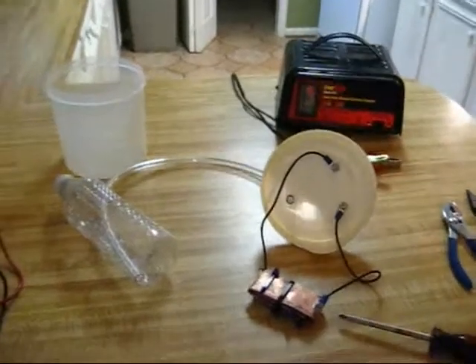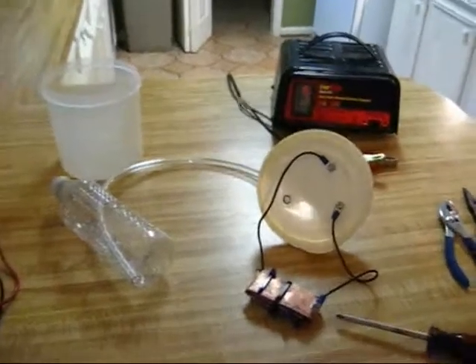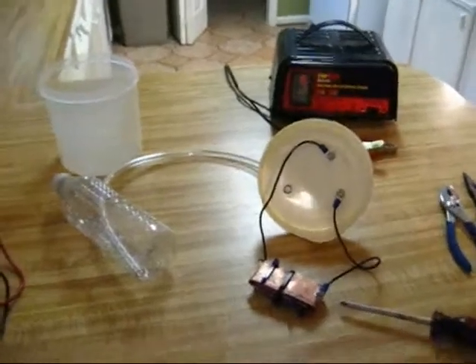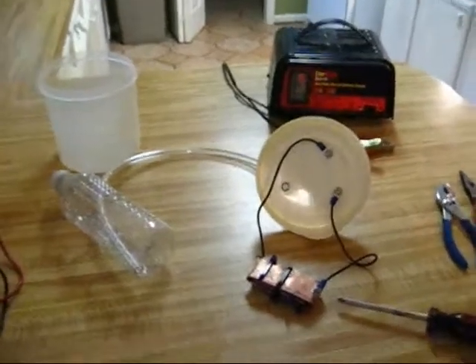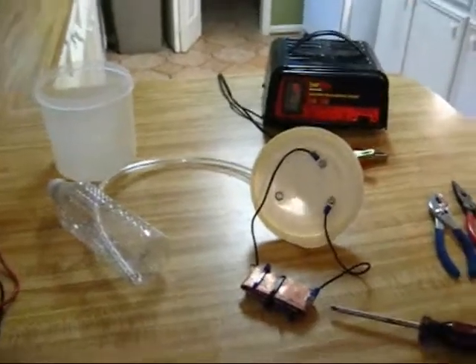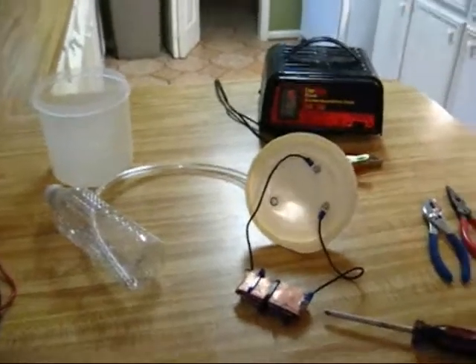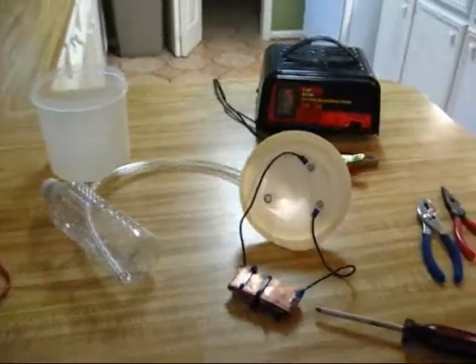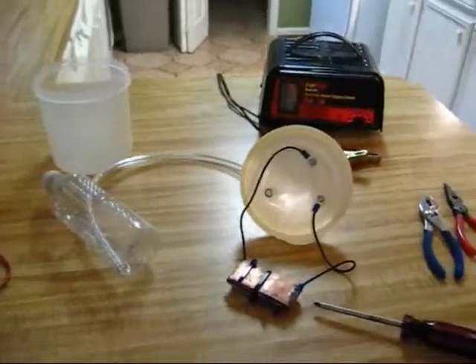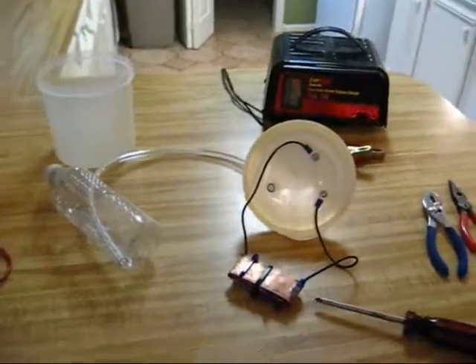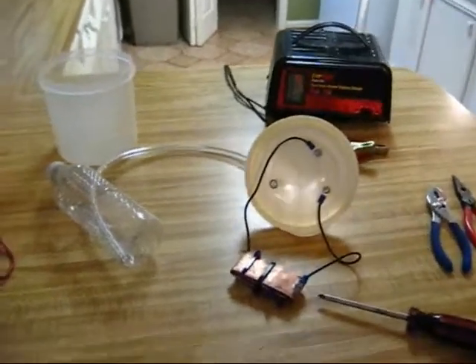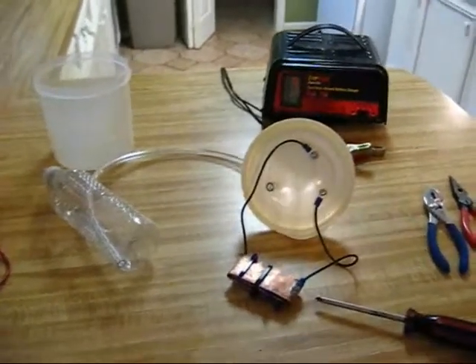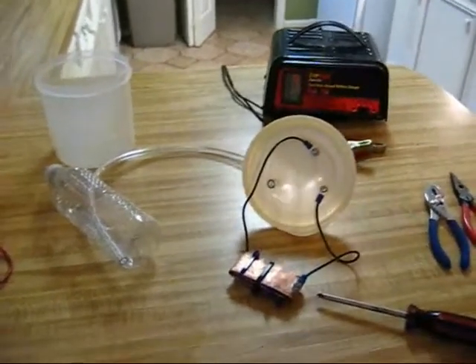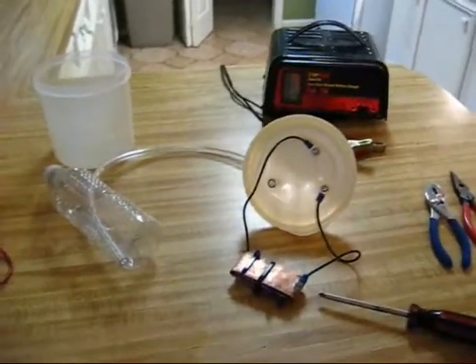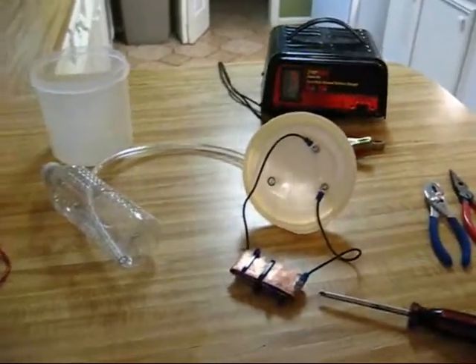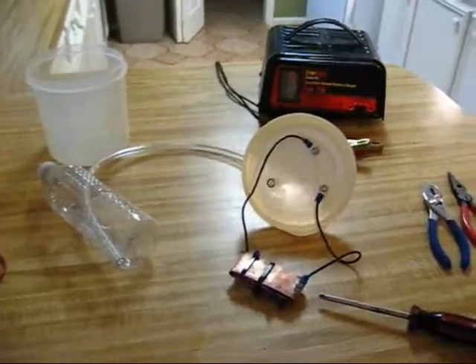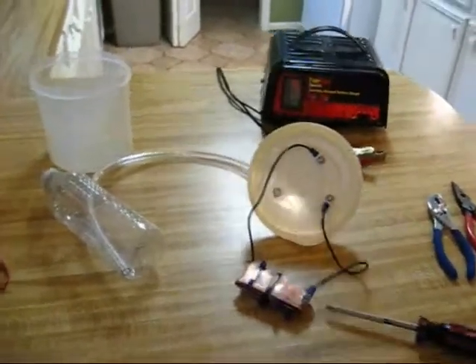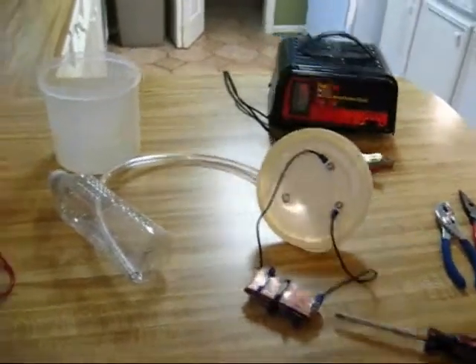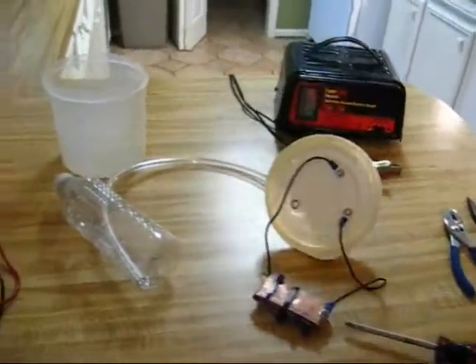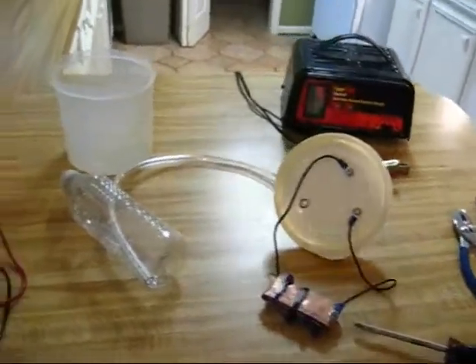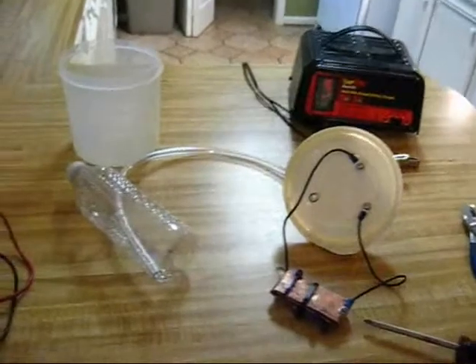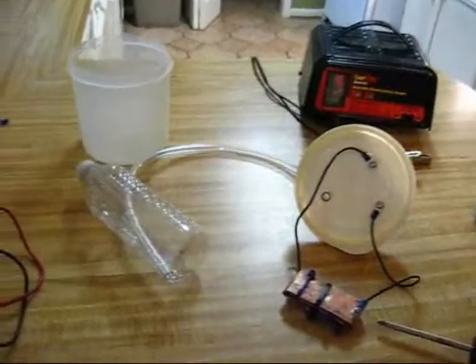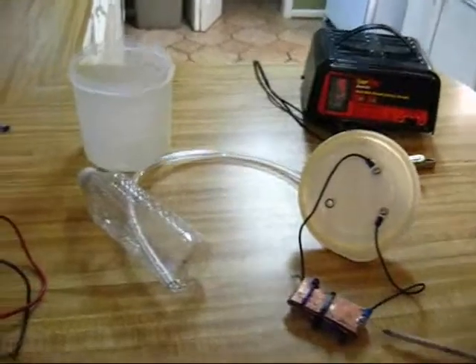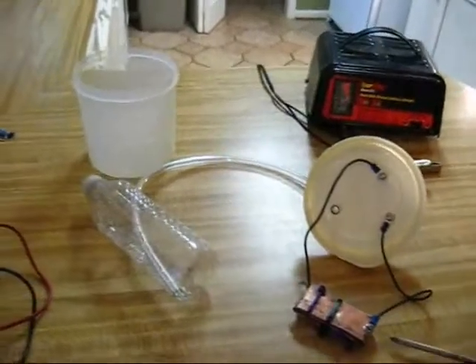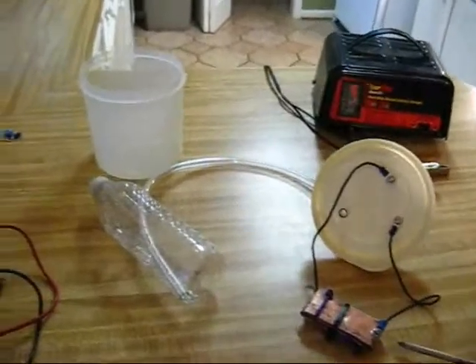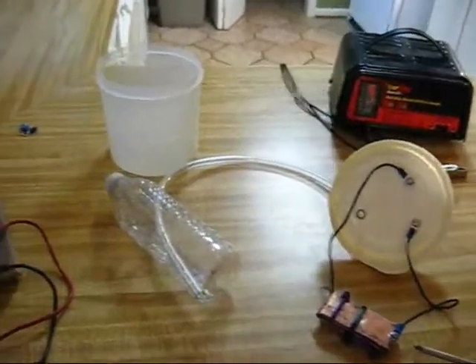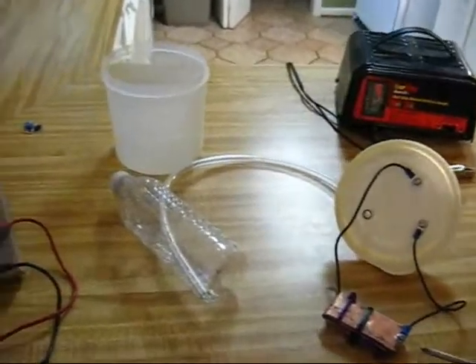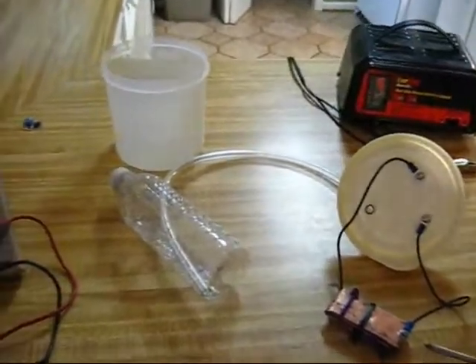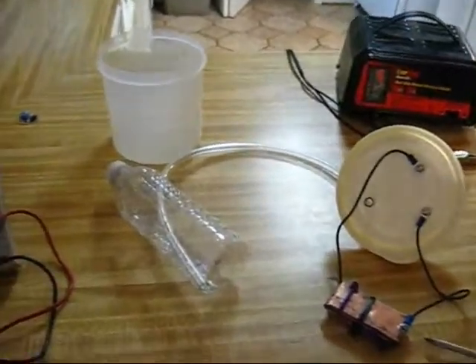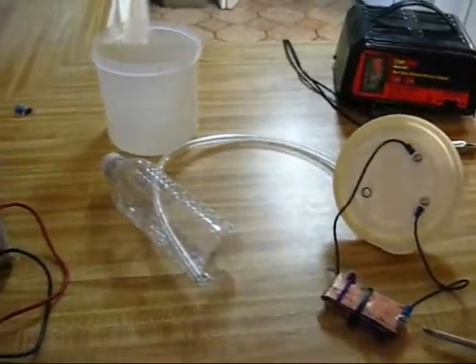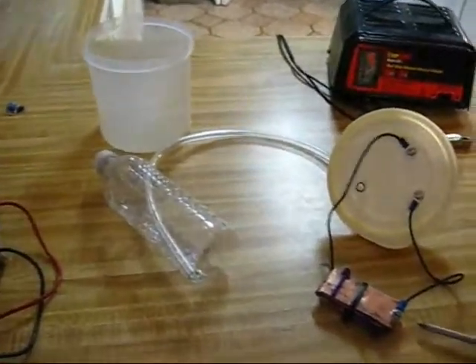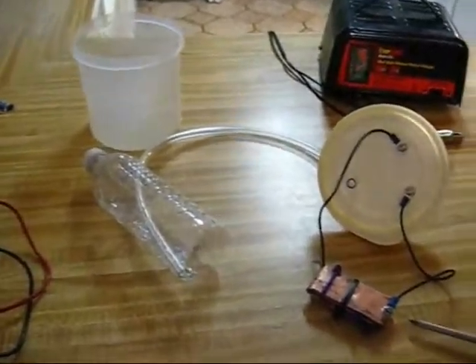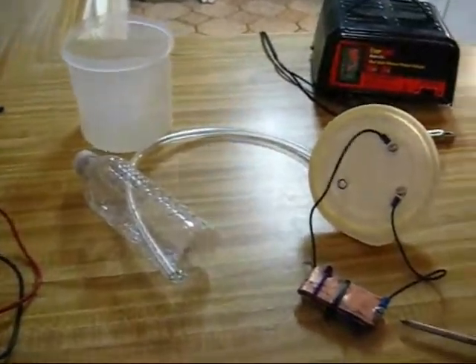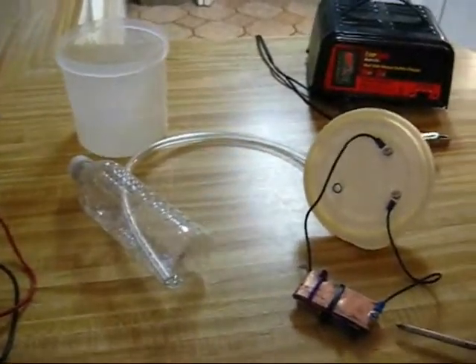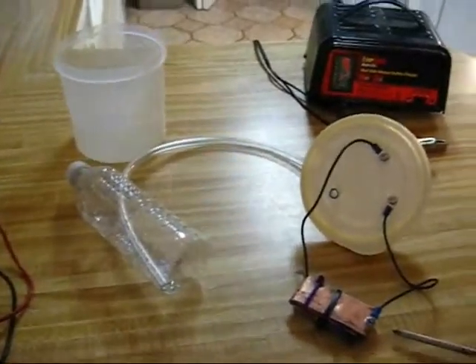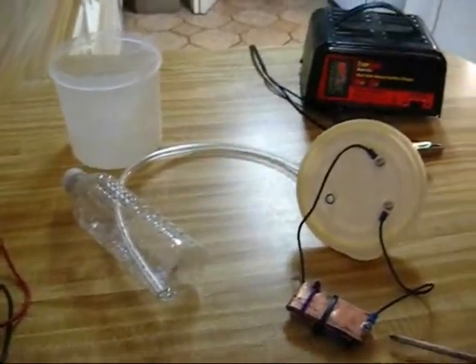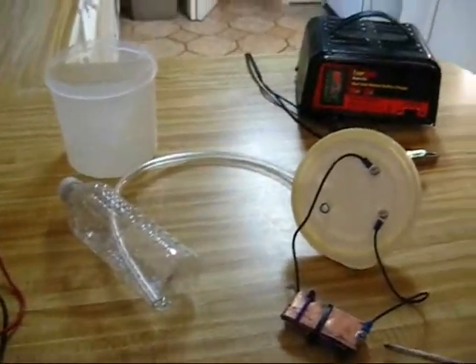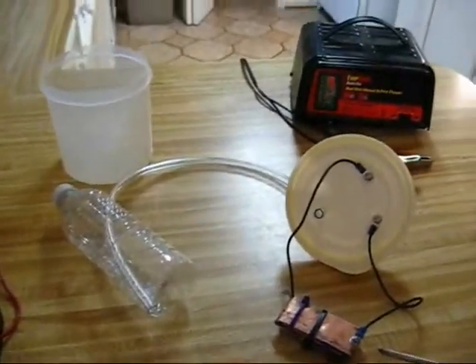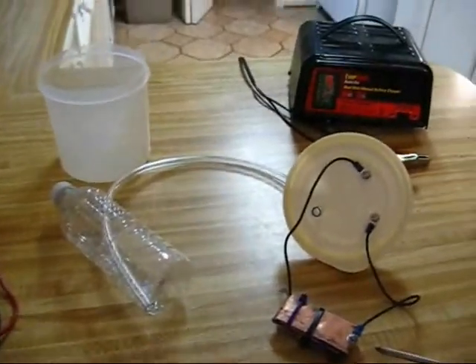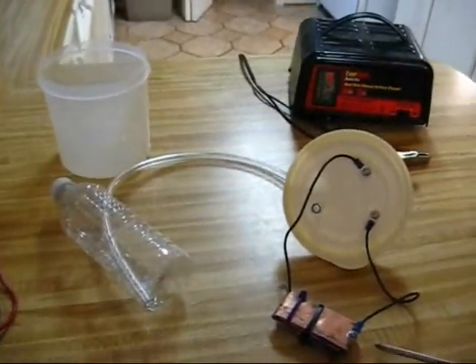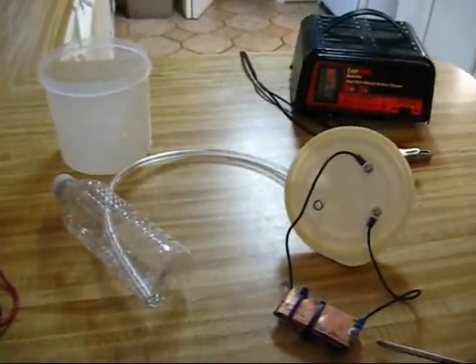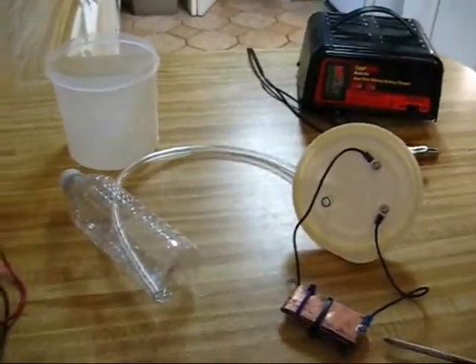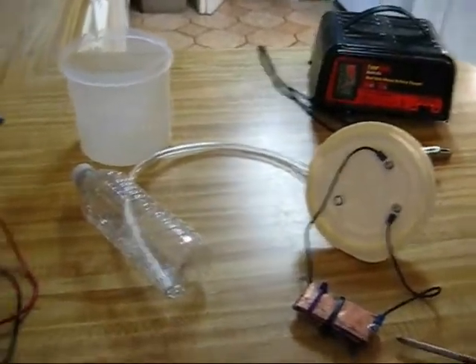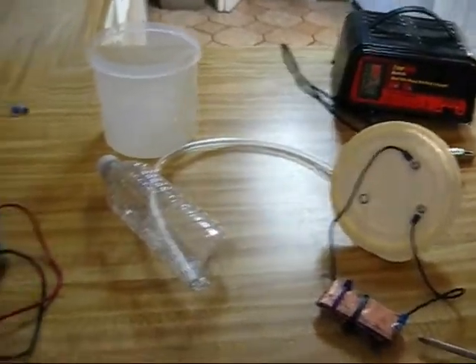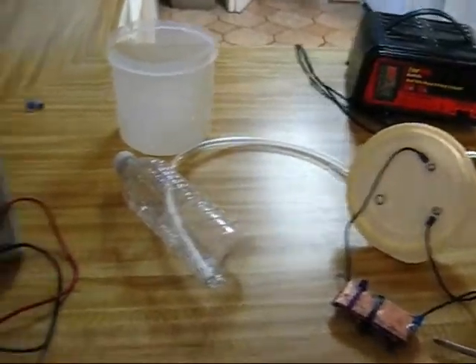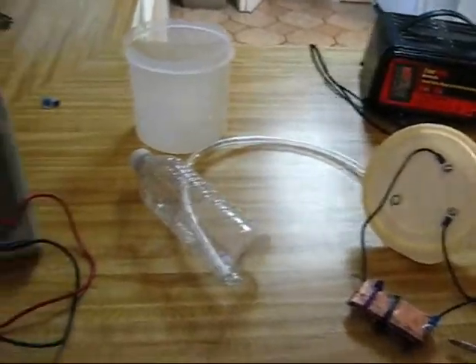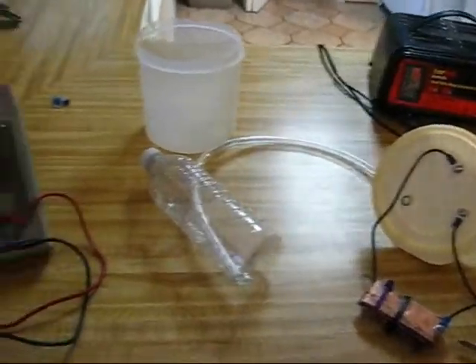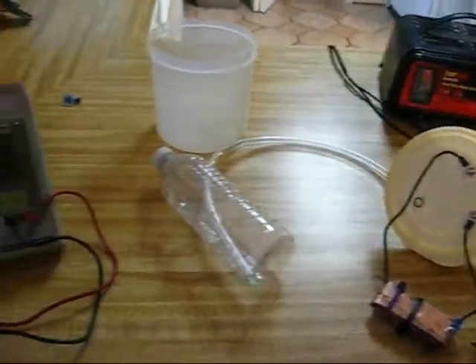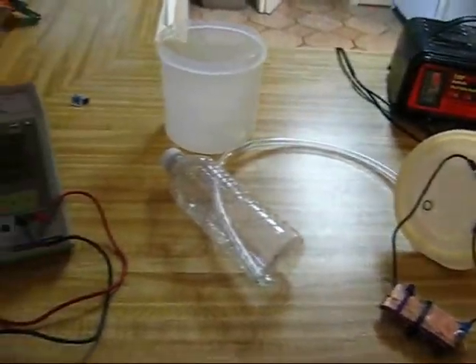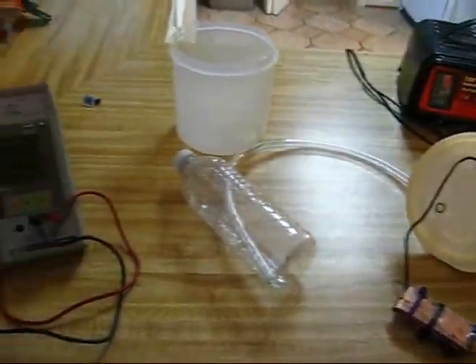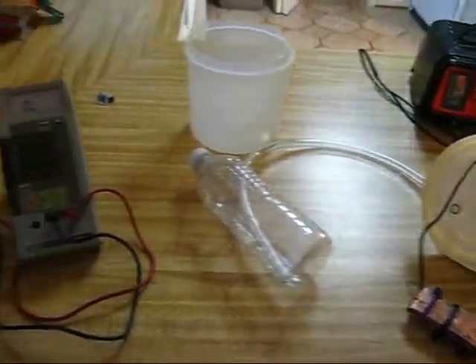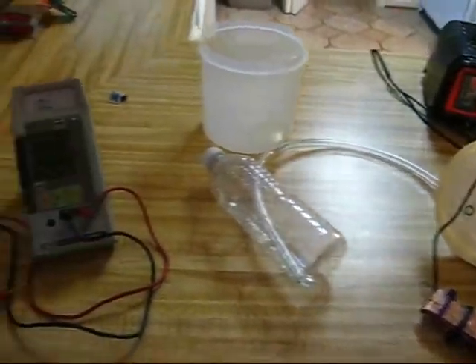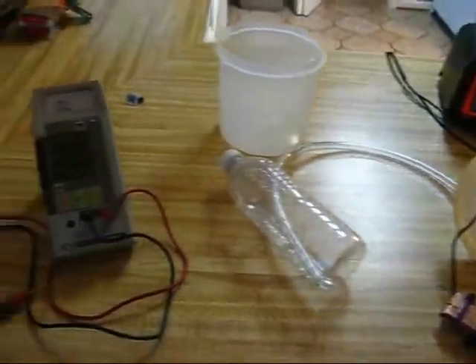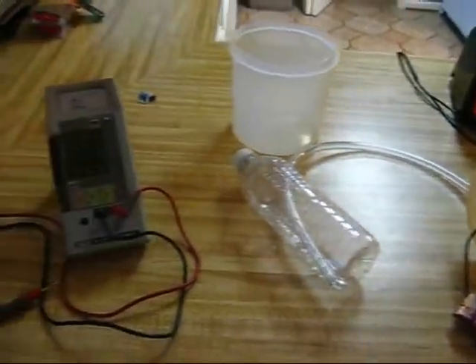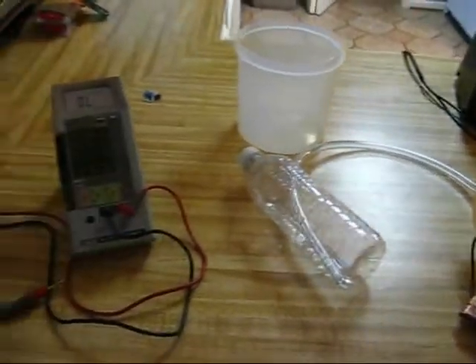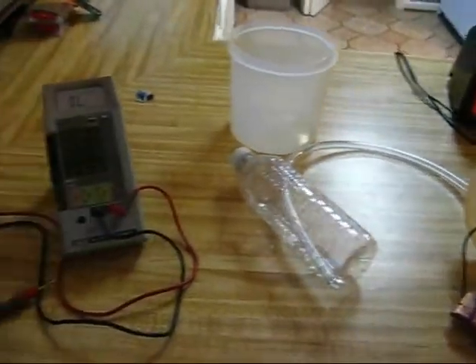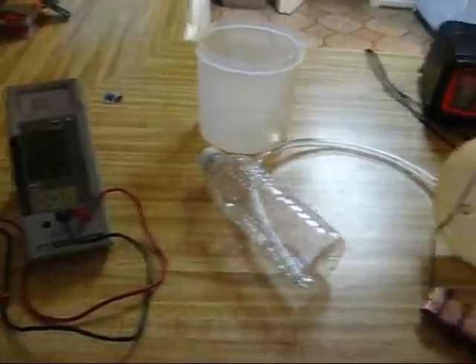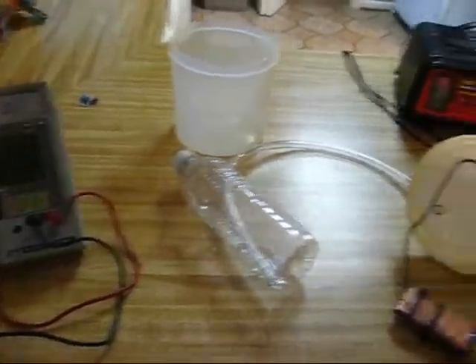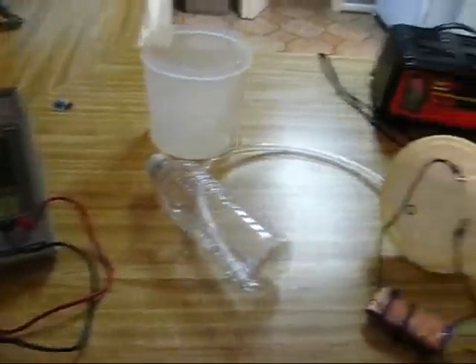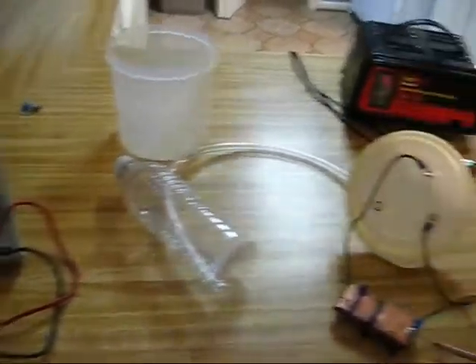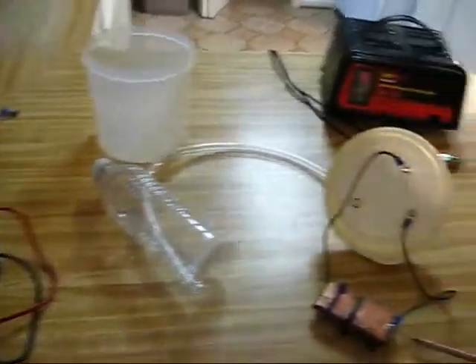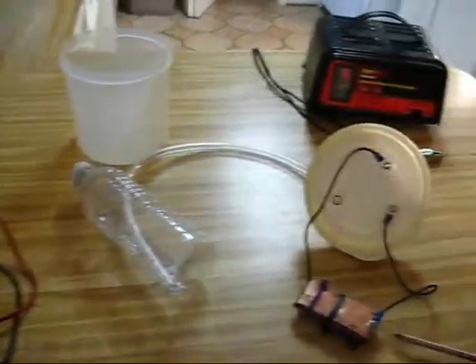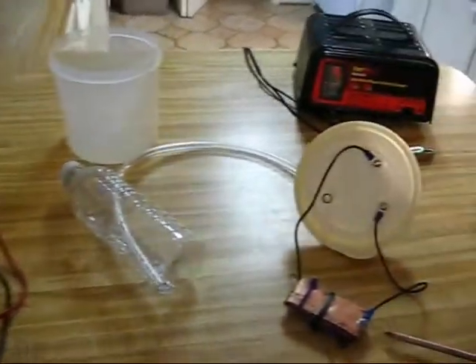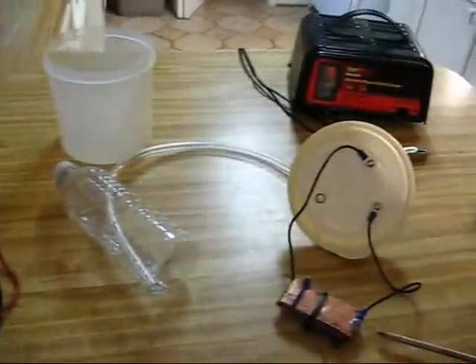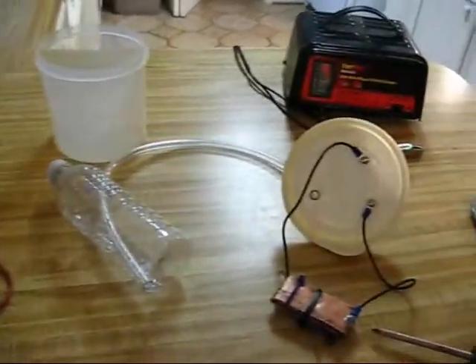Okay, here it is. This is the prototype of the hydrogen HHO generator.